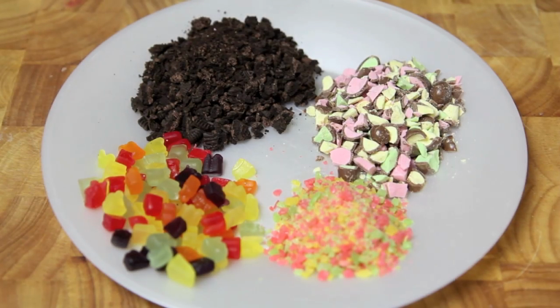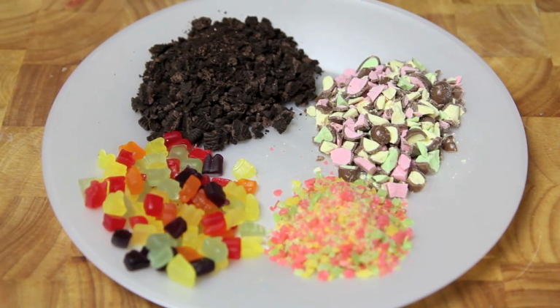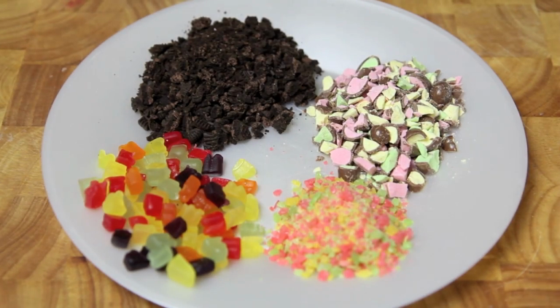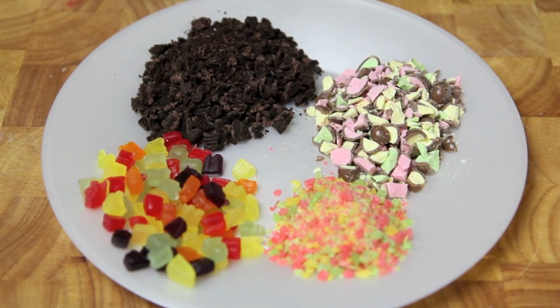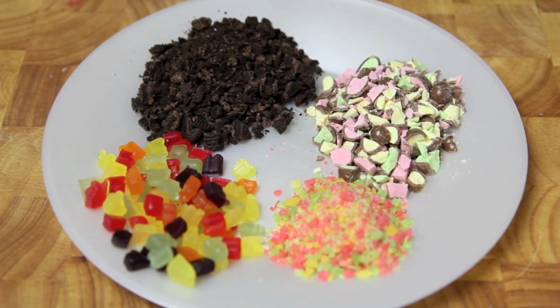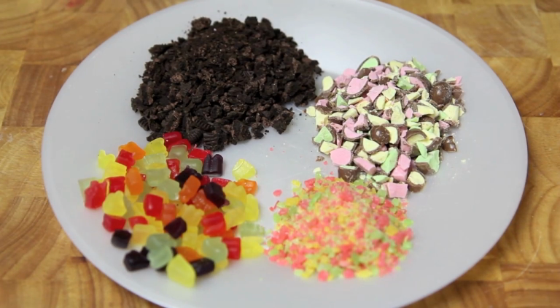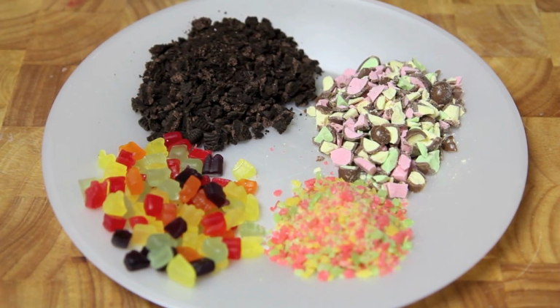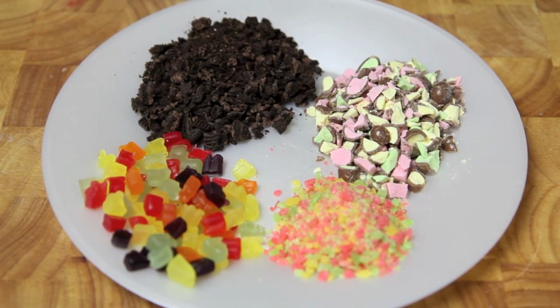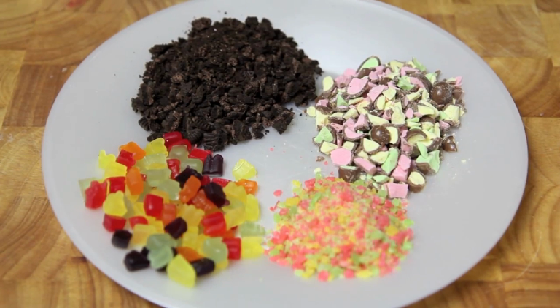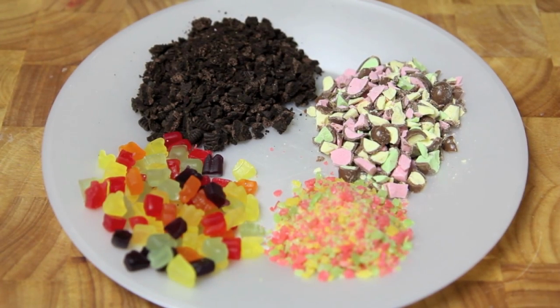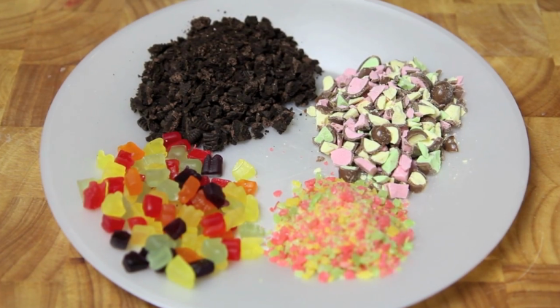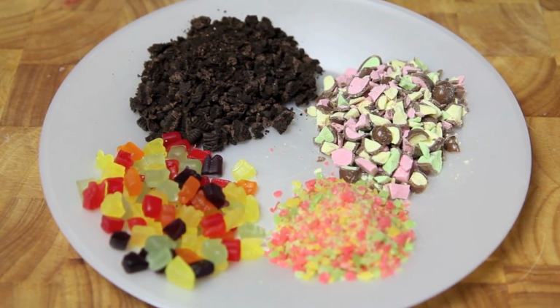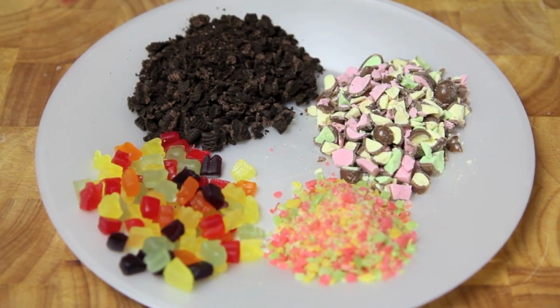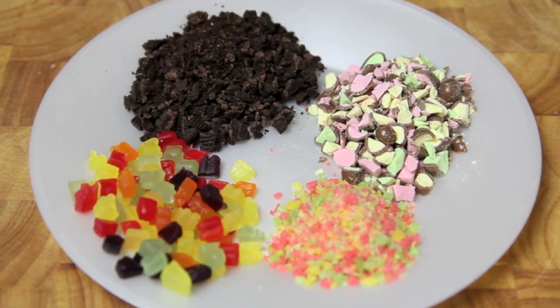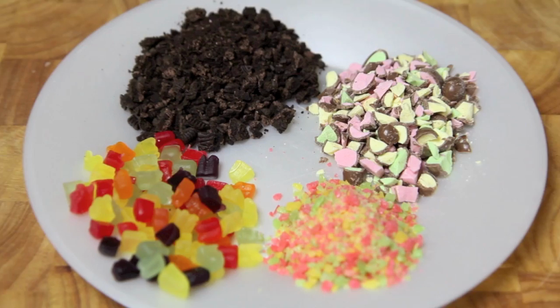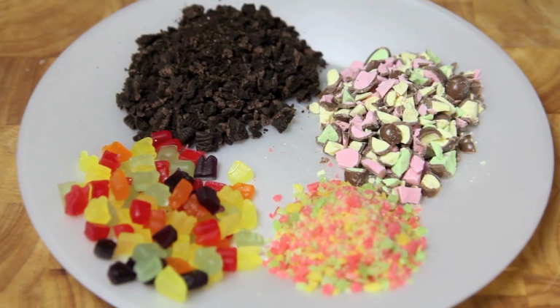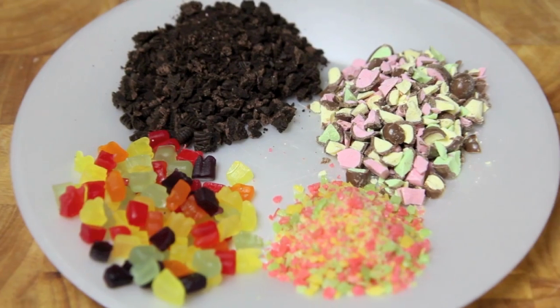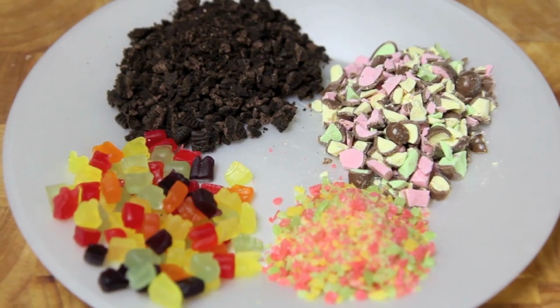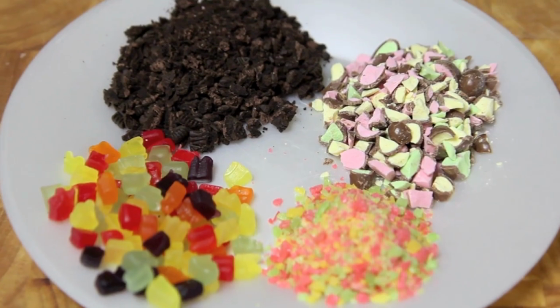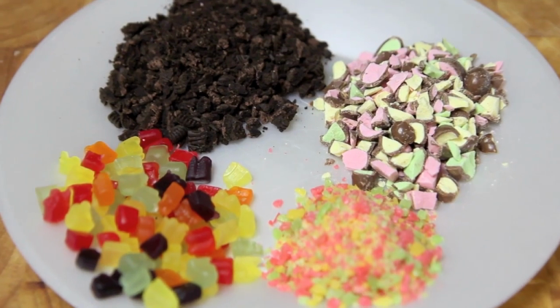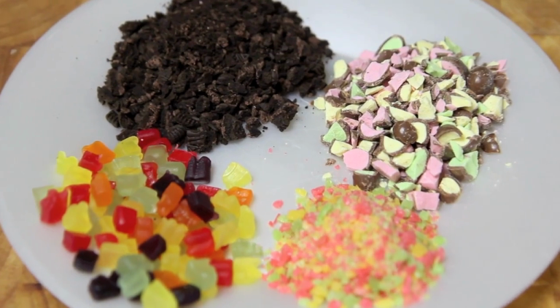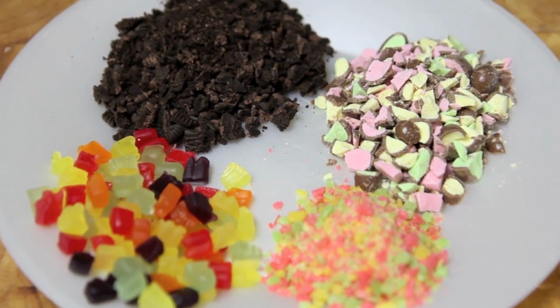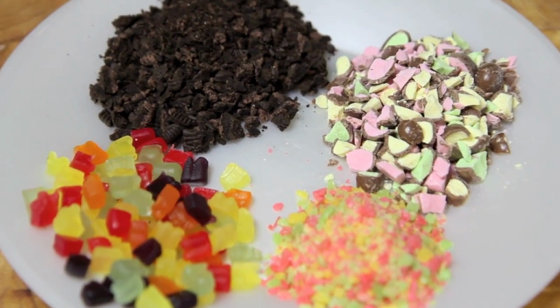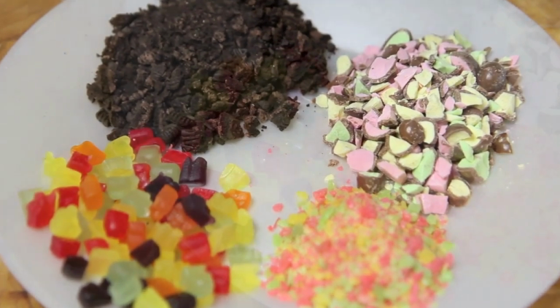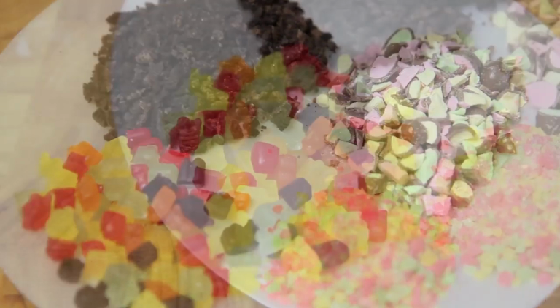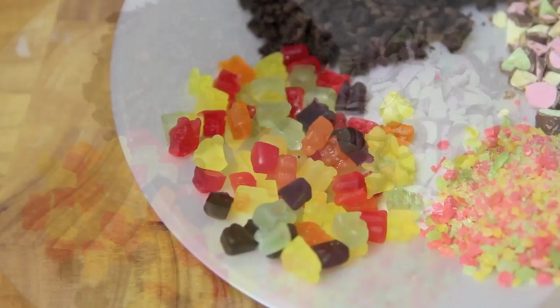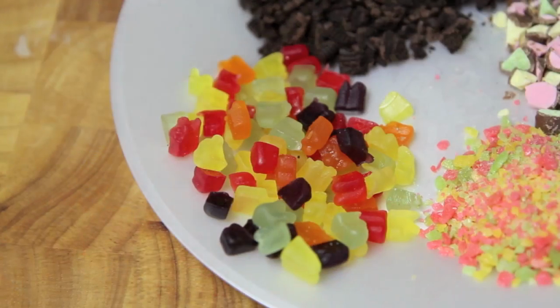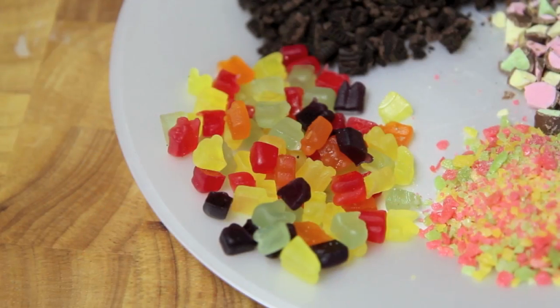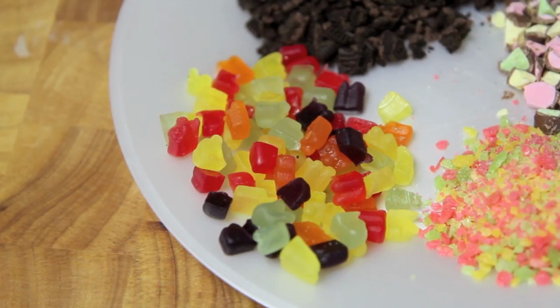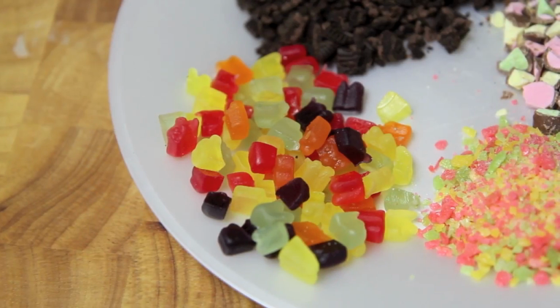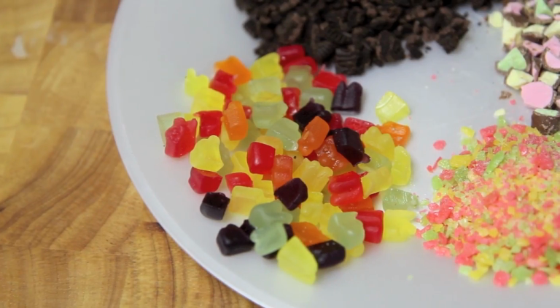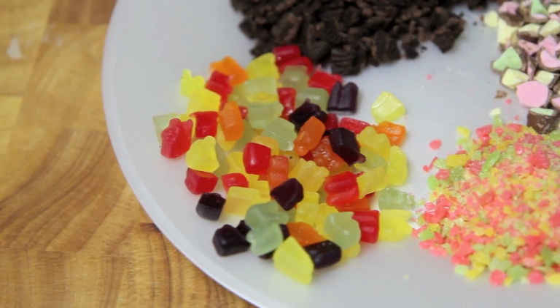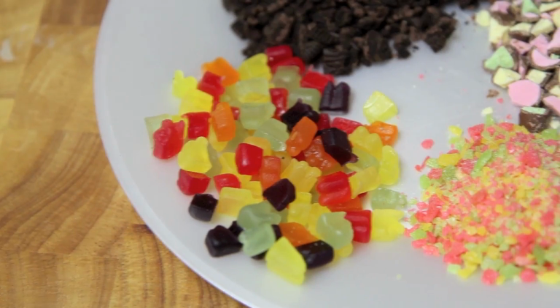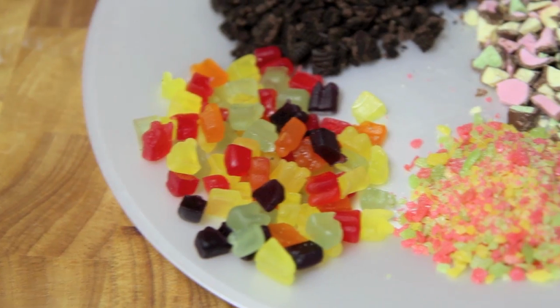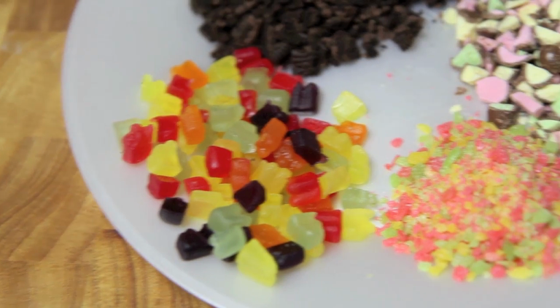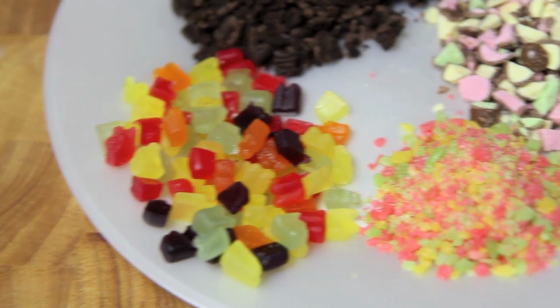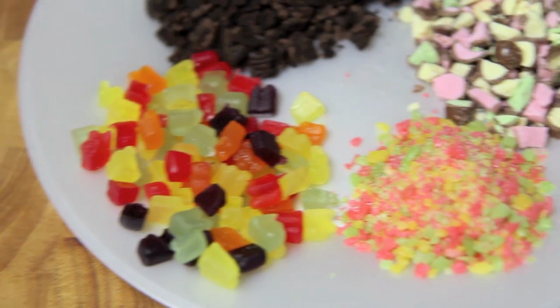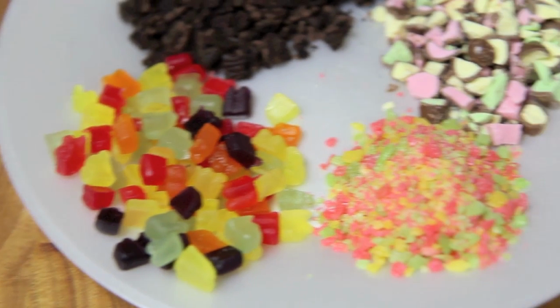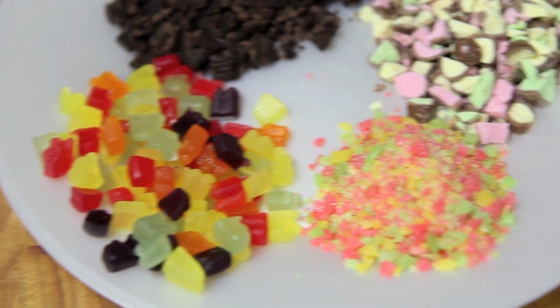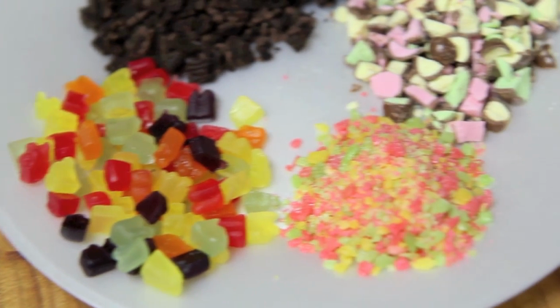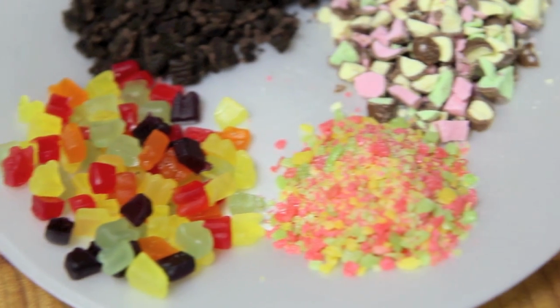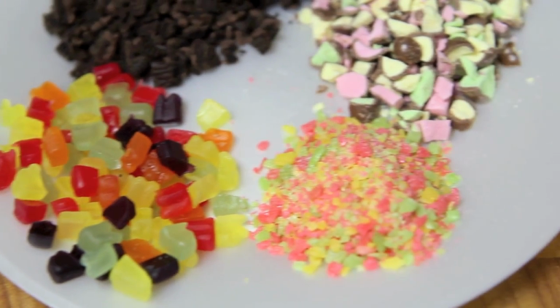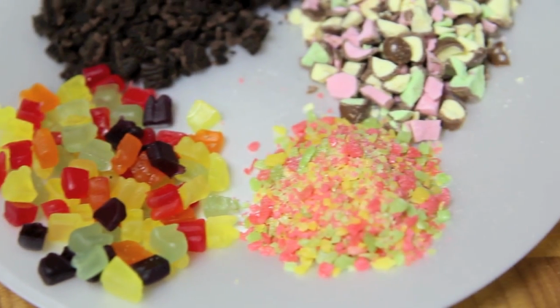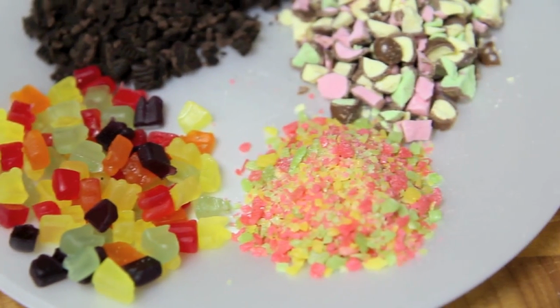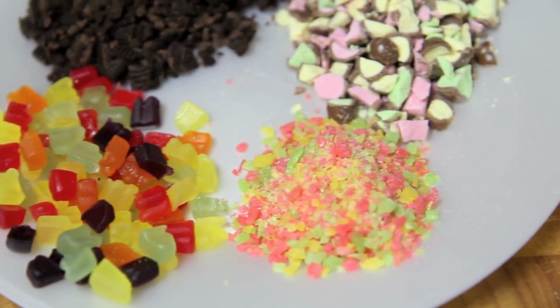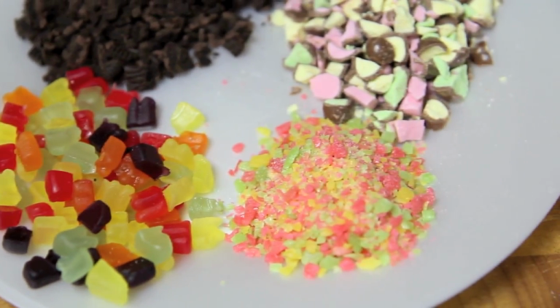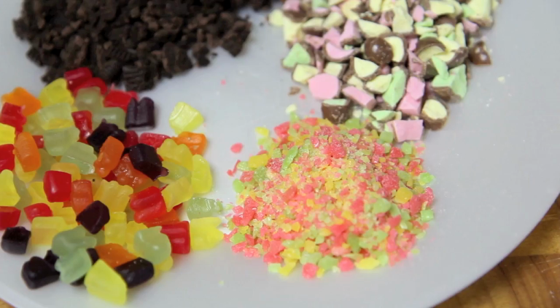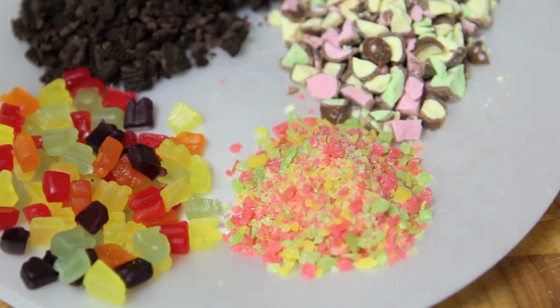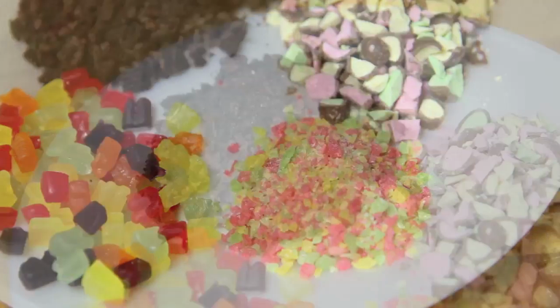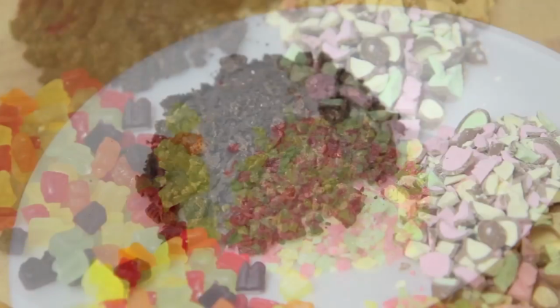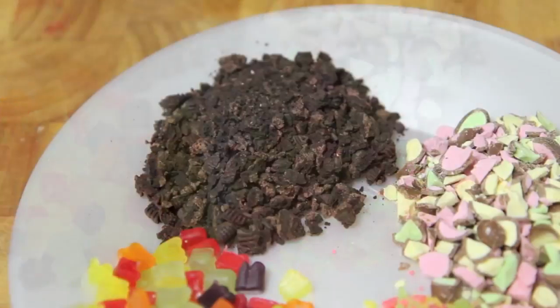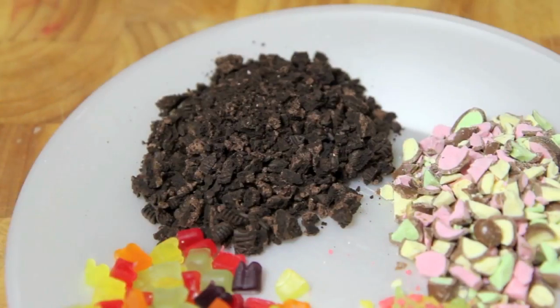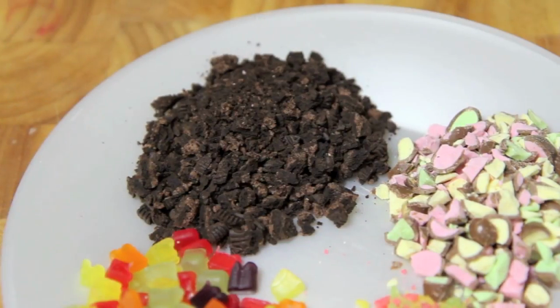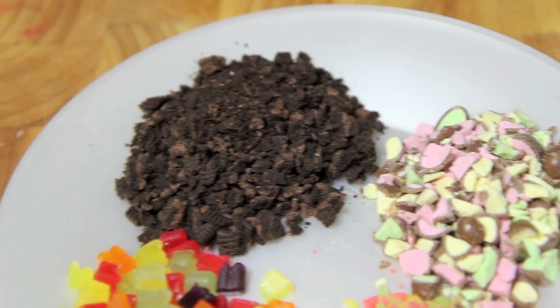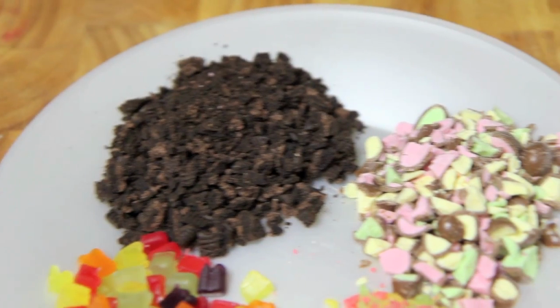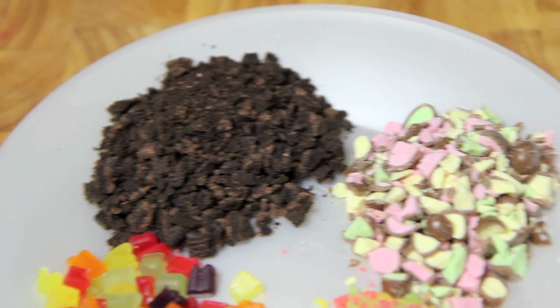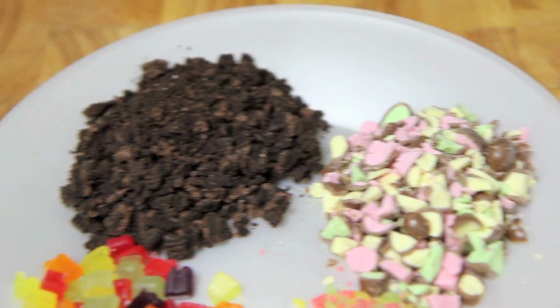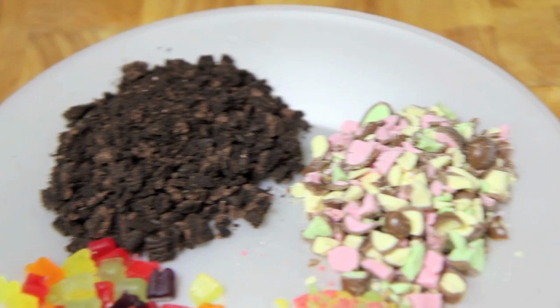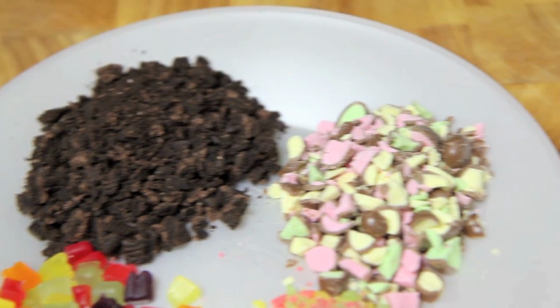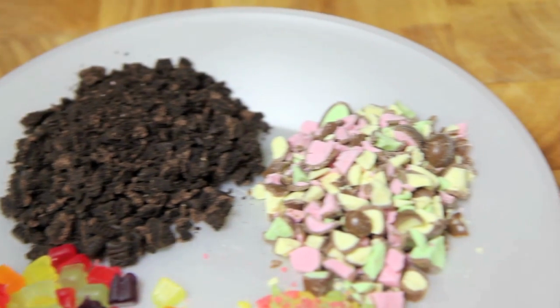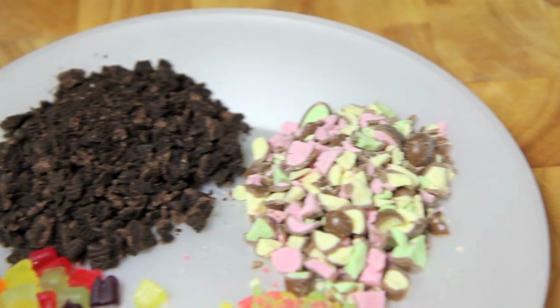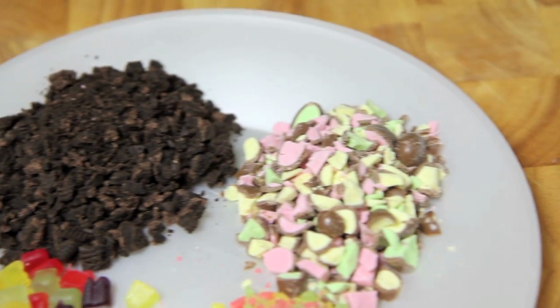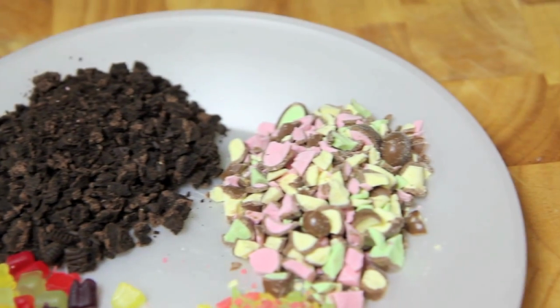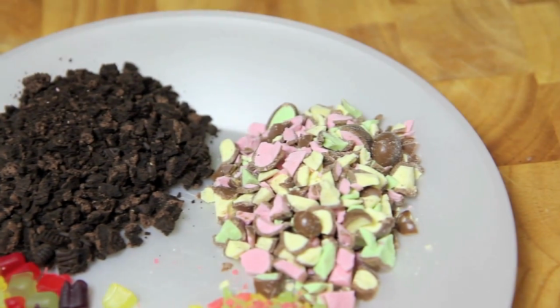The first thing we need to do is chop our candy up into small pieces. I'm using gummy bears, pop rocks, Oreos, and clinkers.